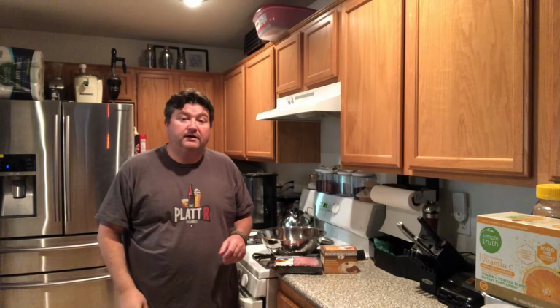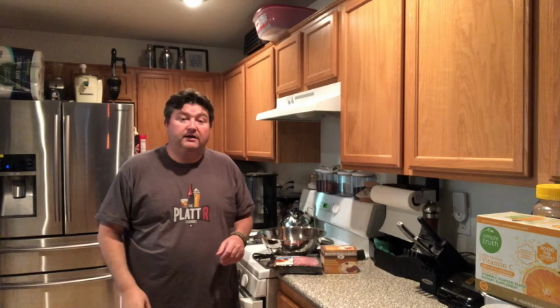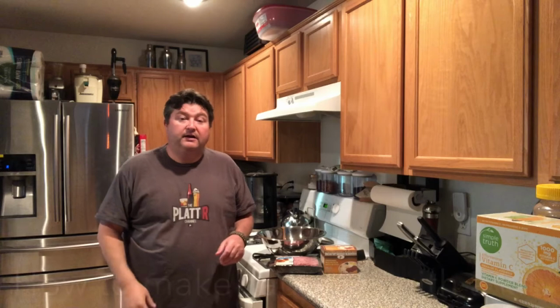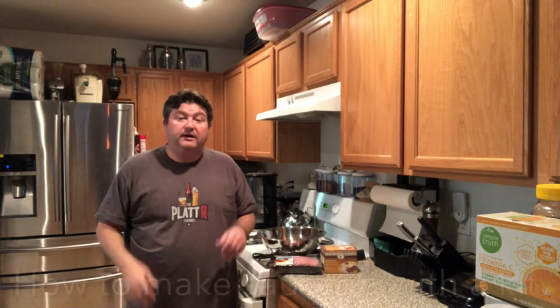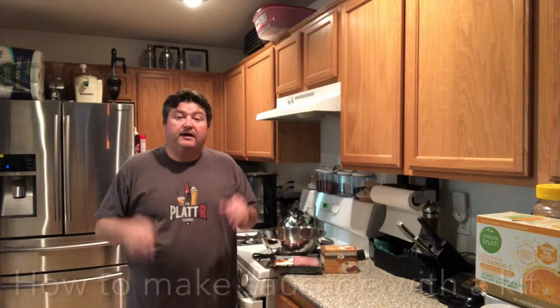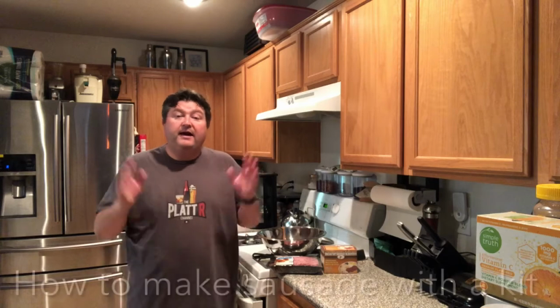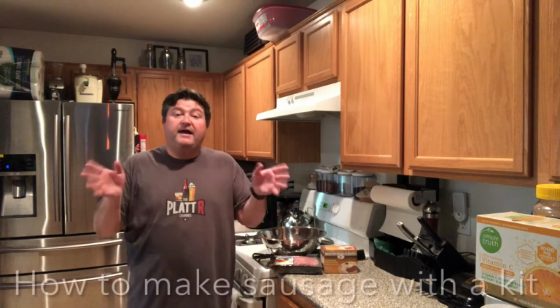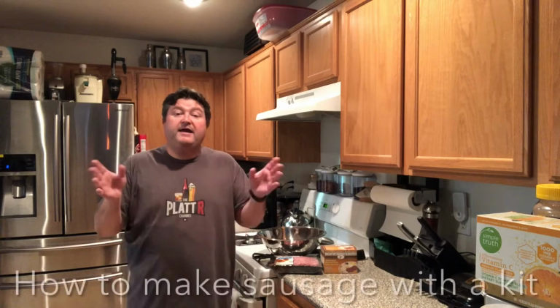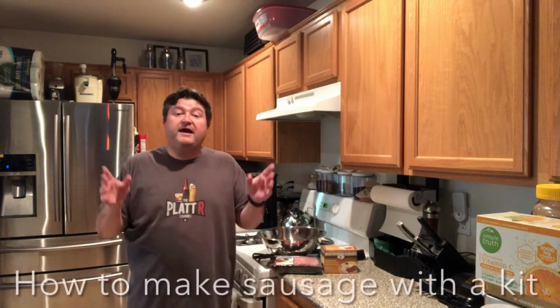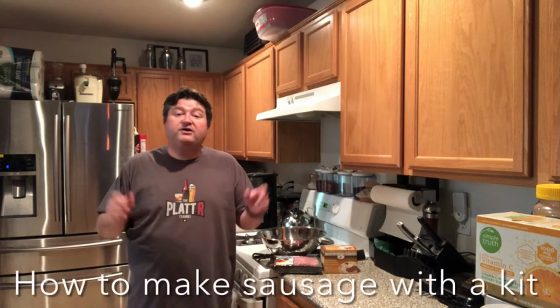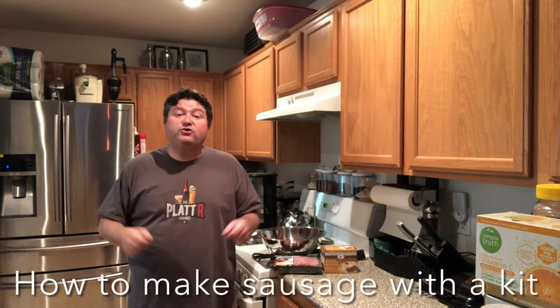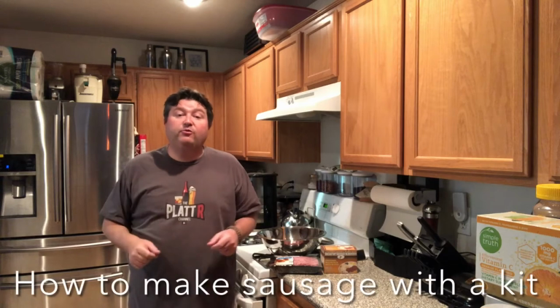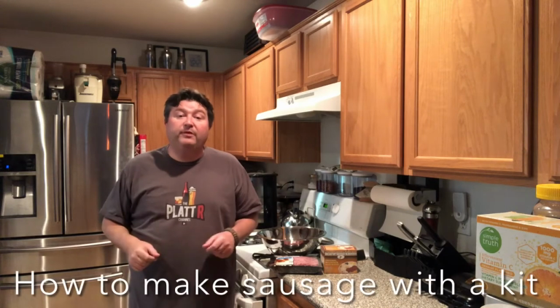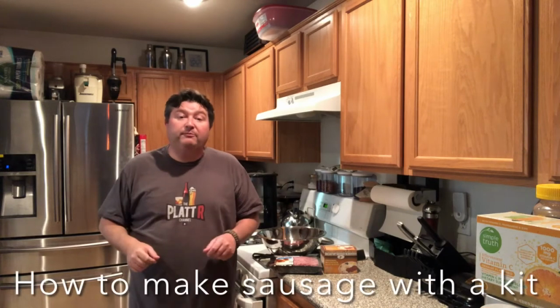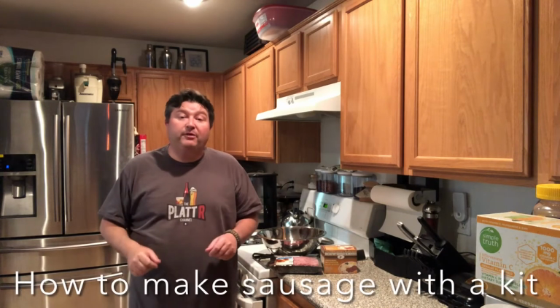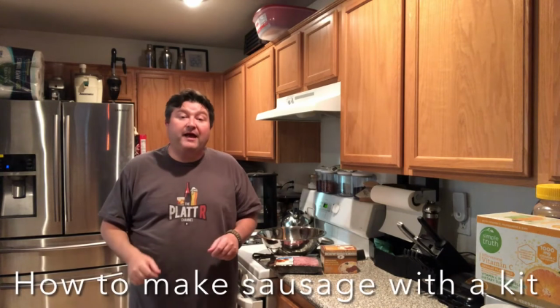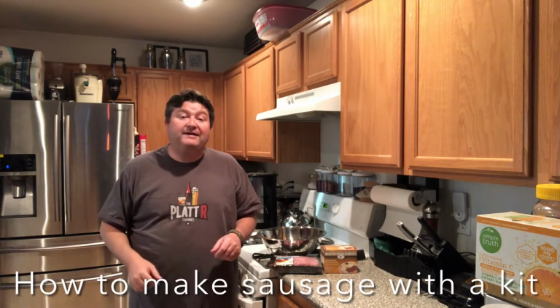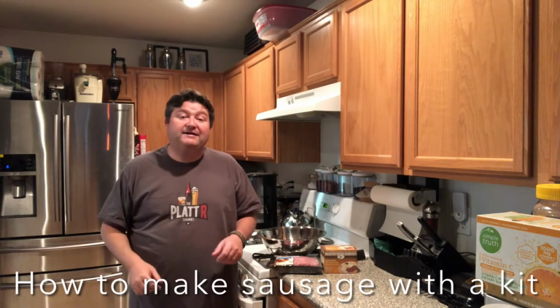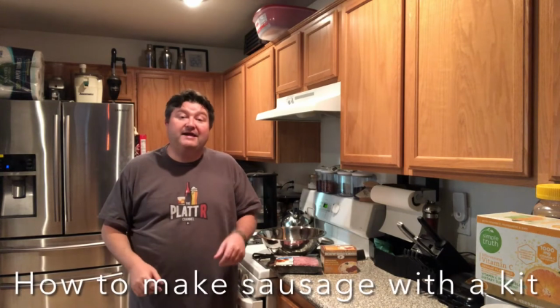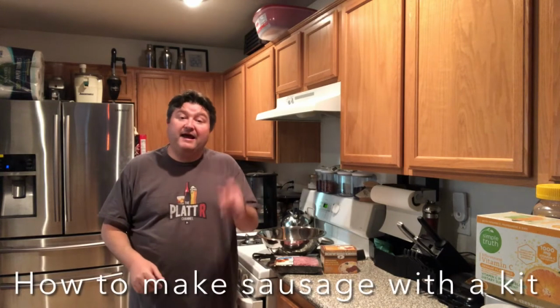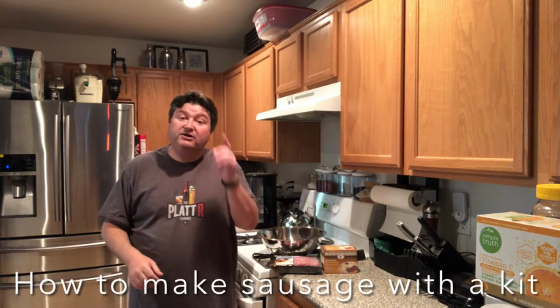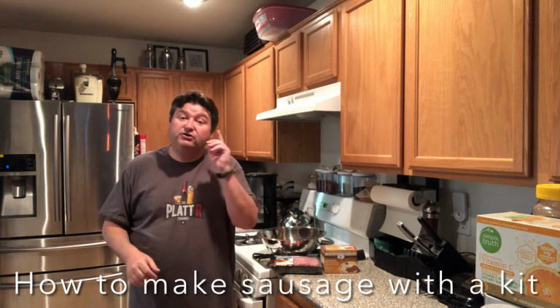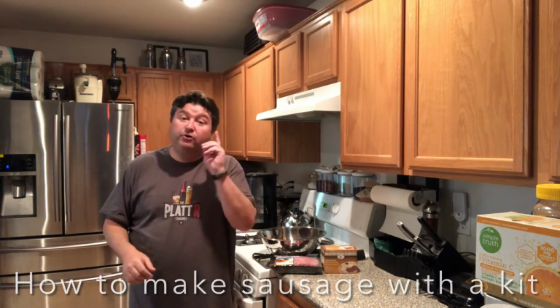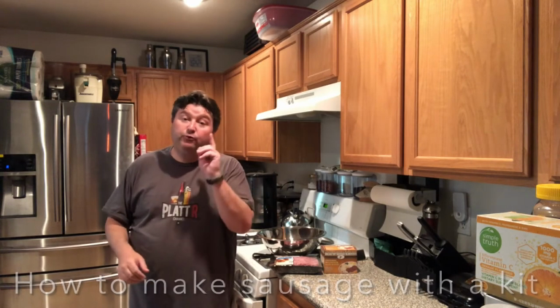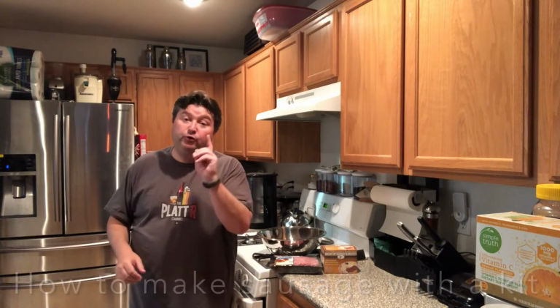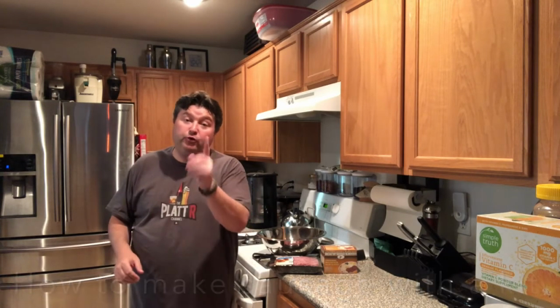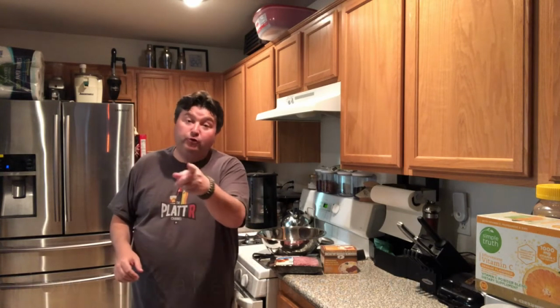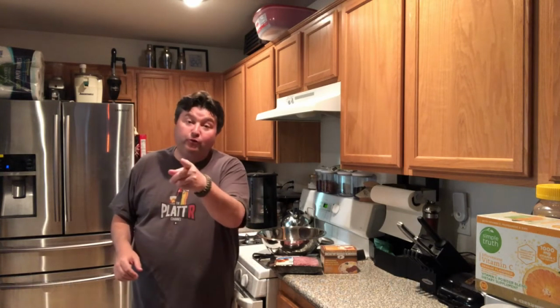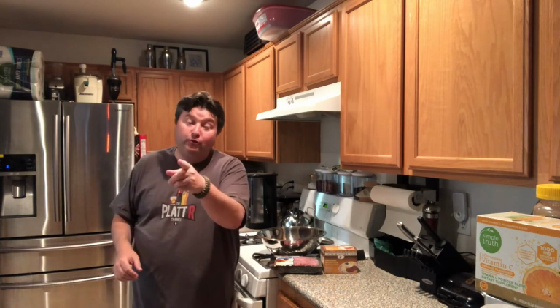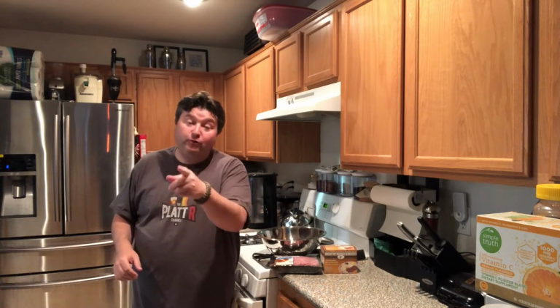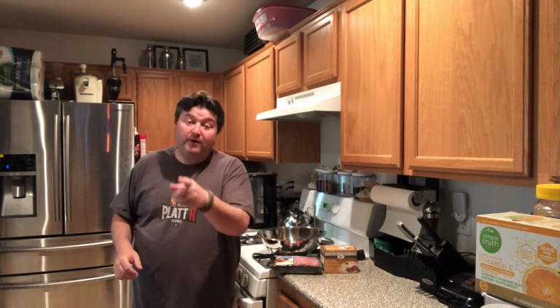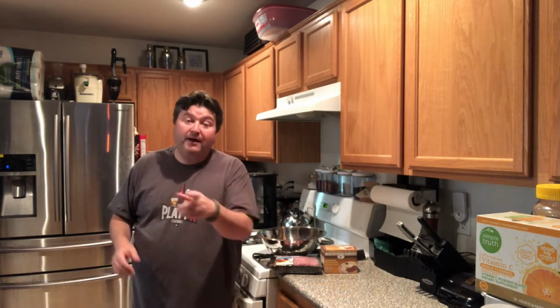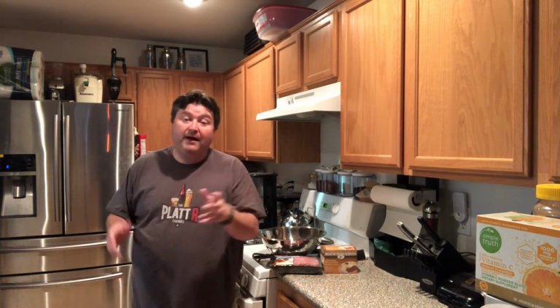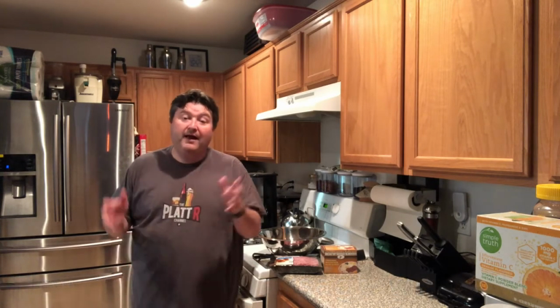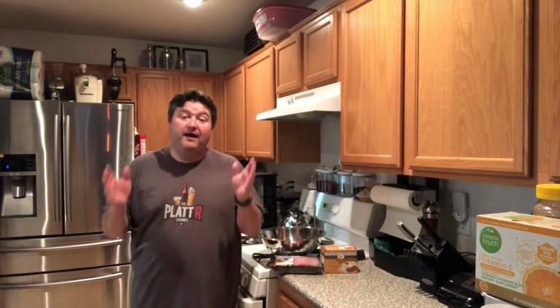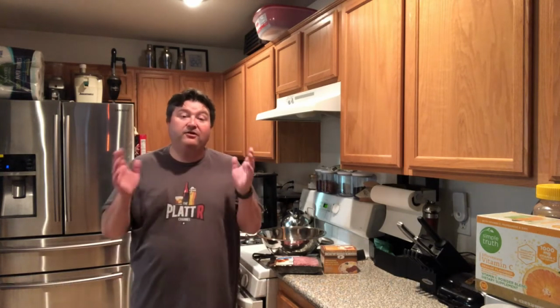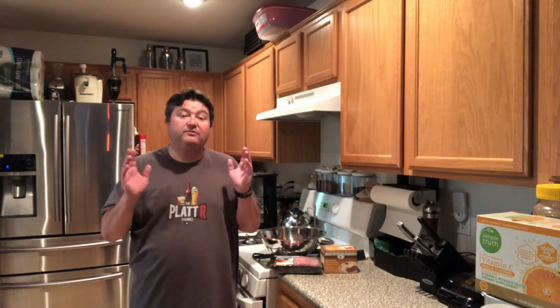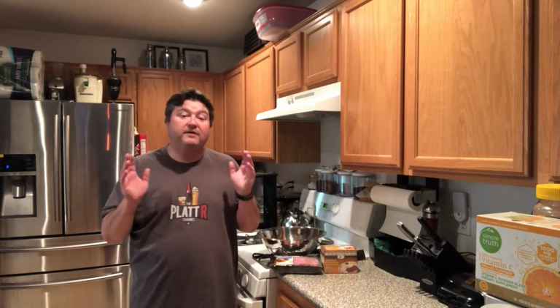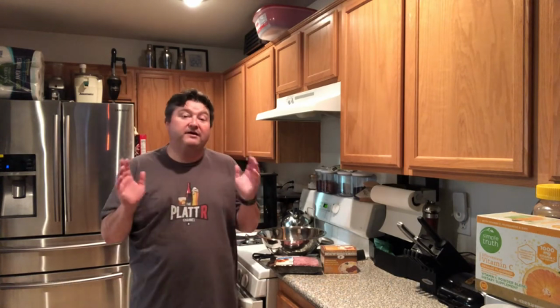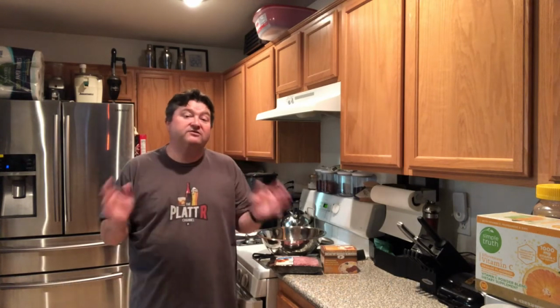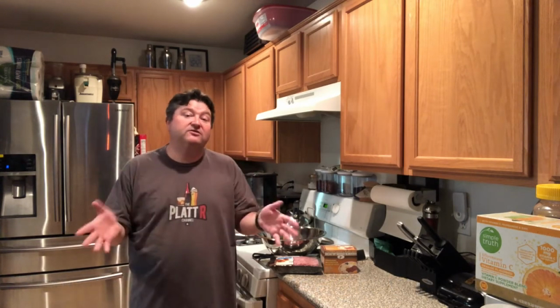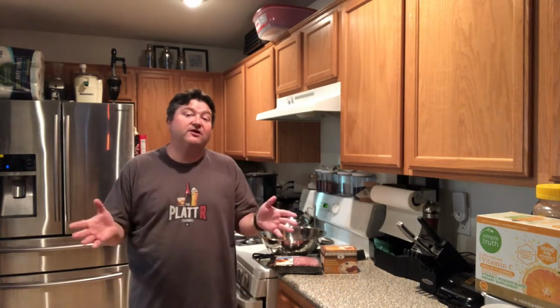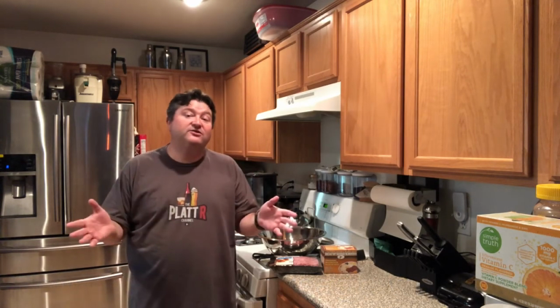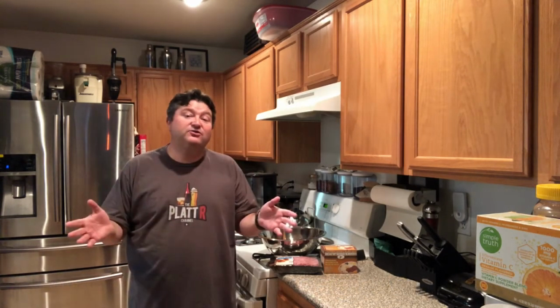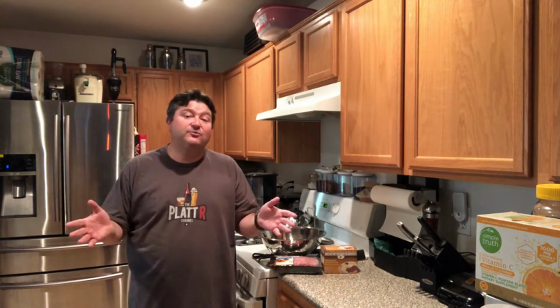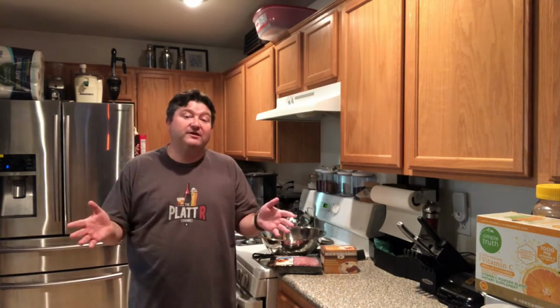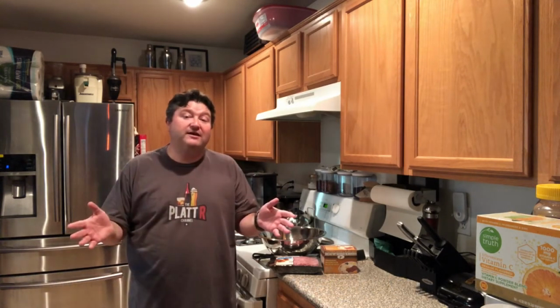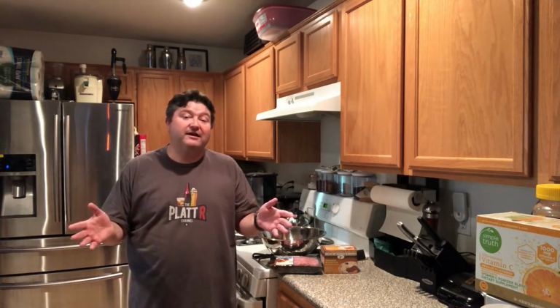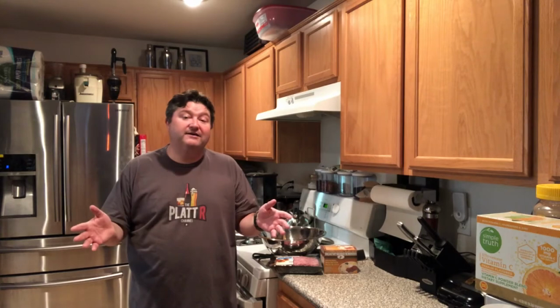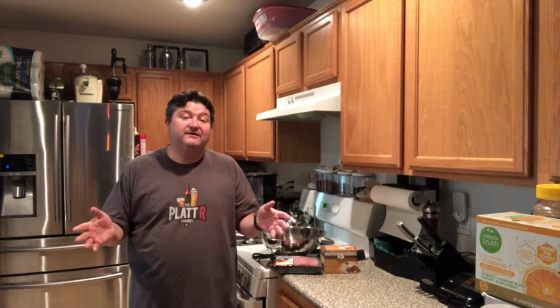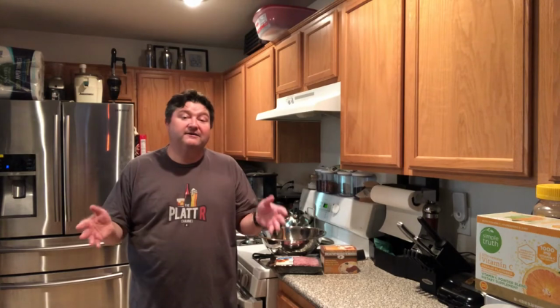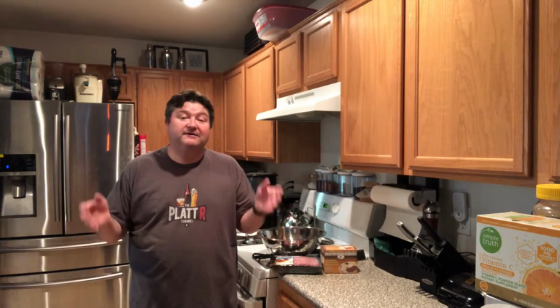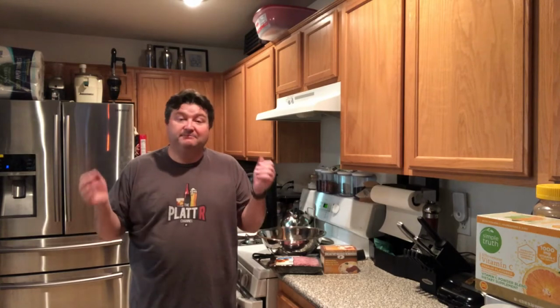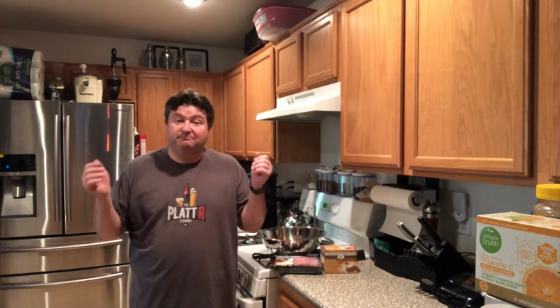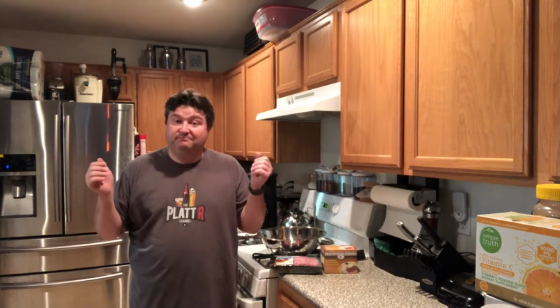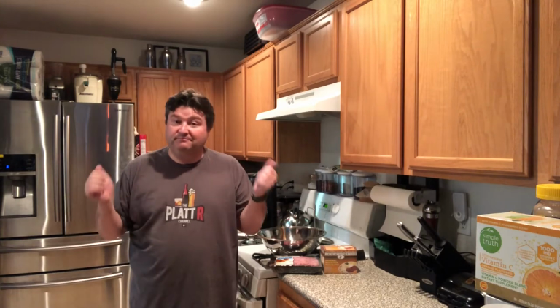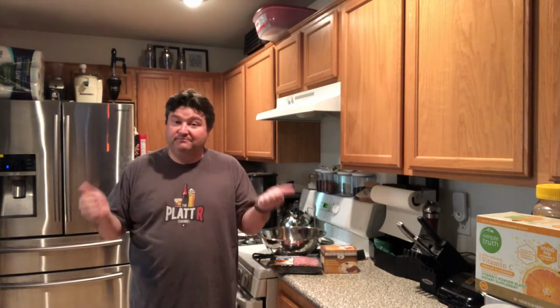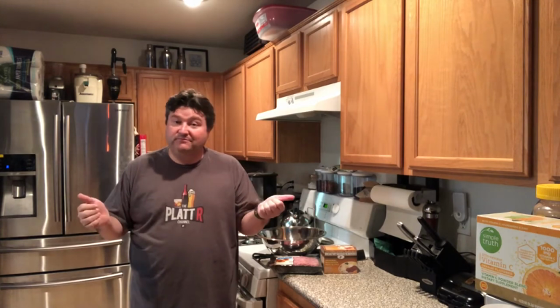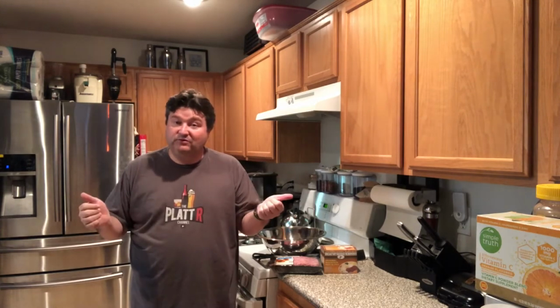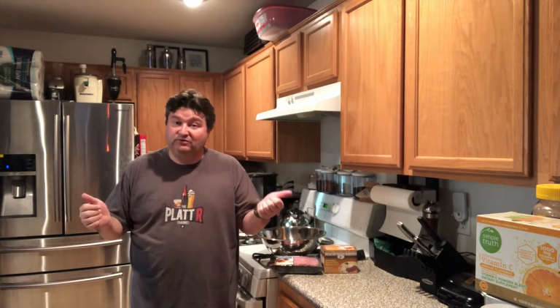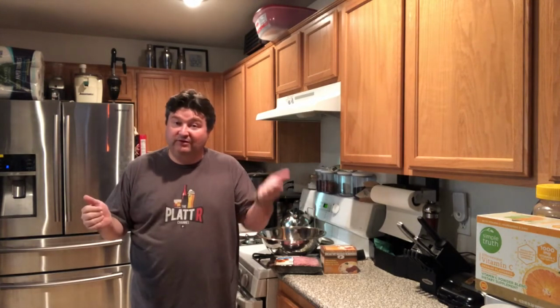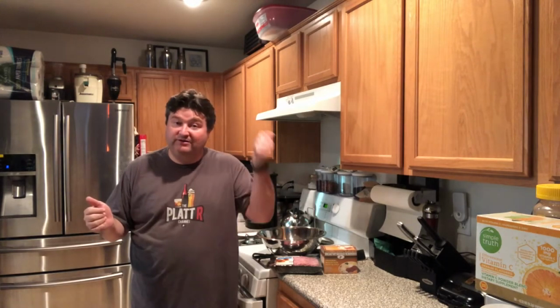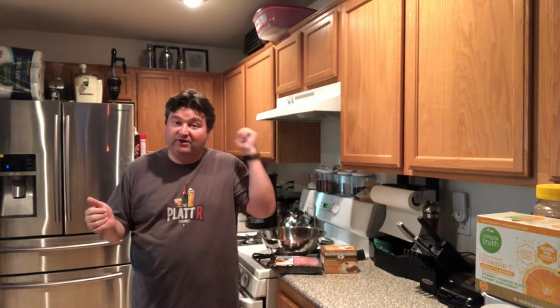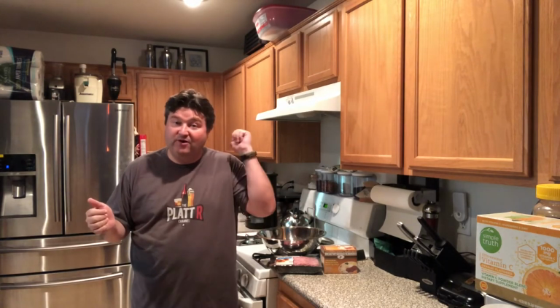Hey gang, it's your old buddy Plant. Today I show you how to make sausage with a kit. So let's go.